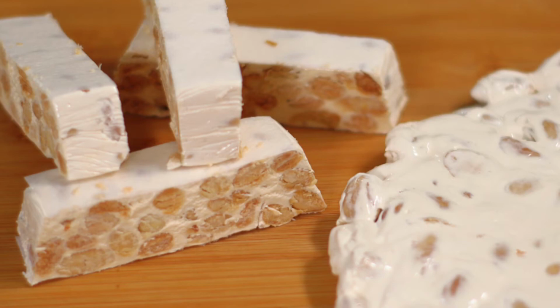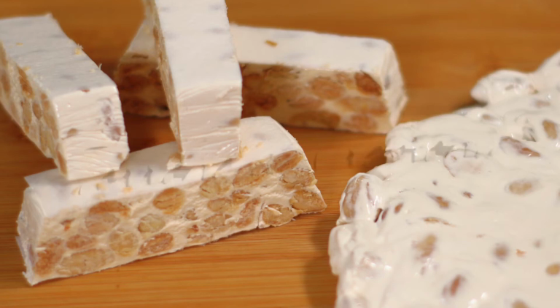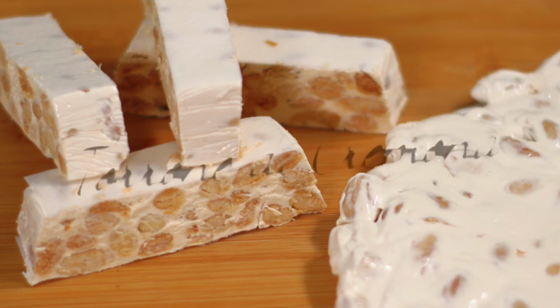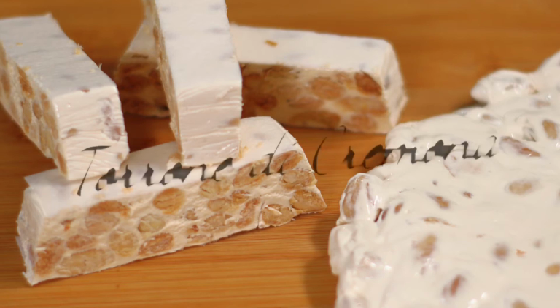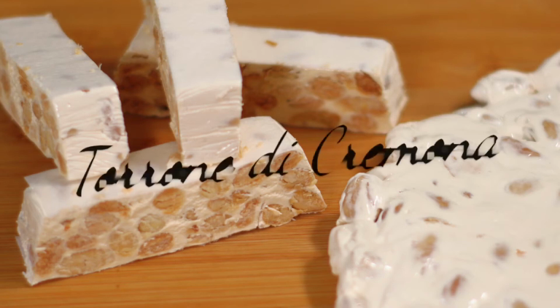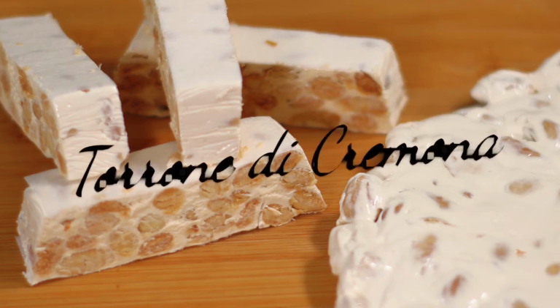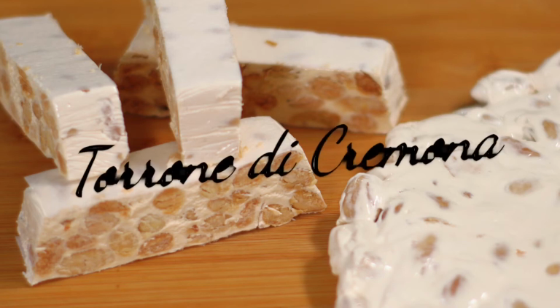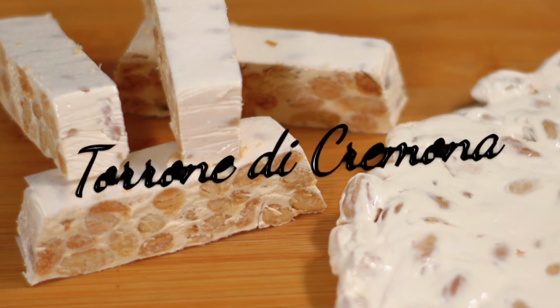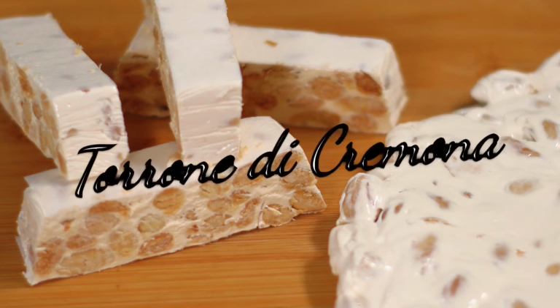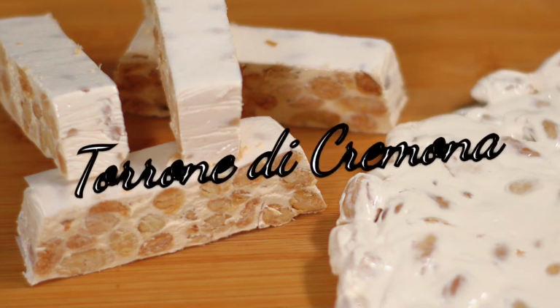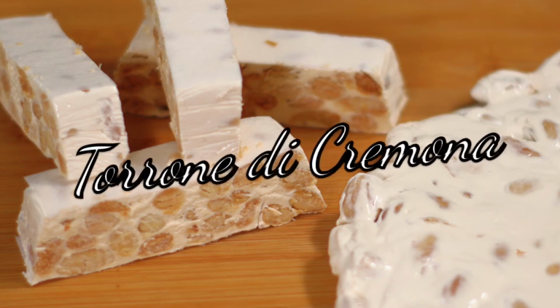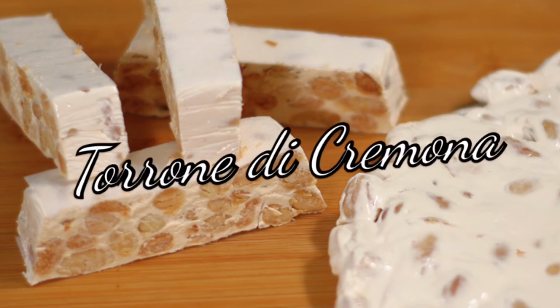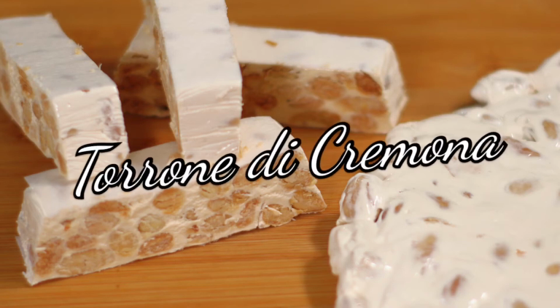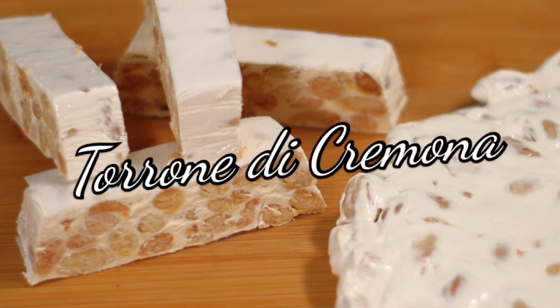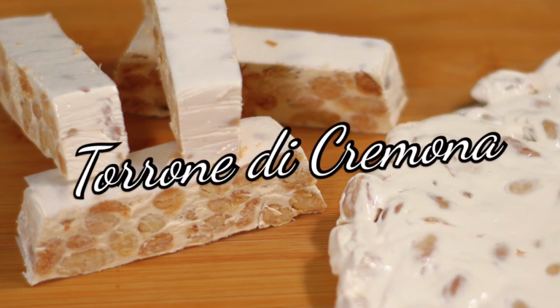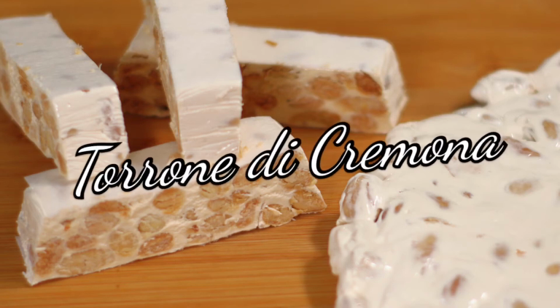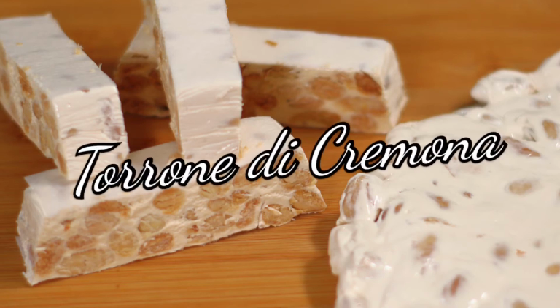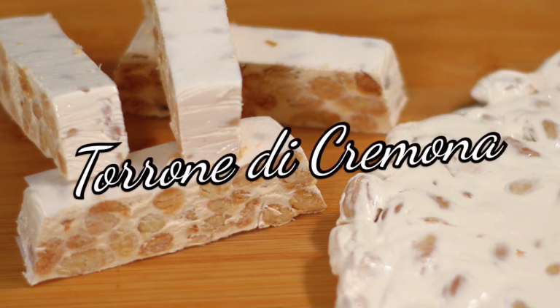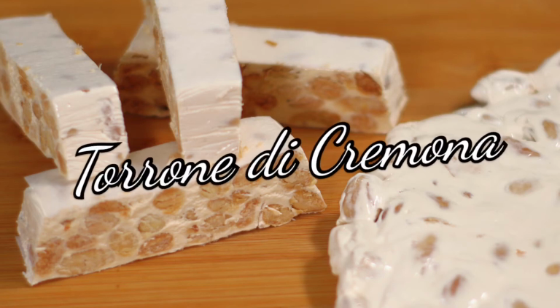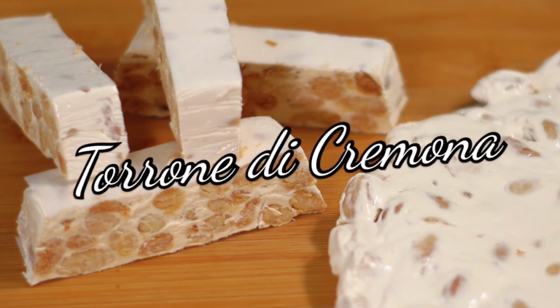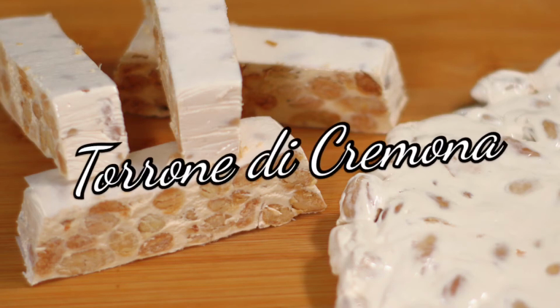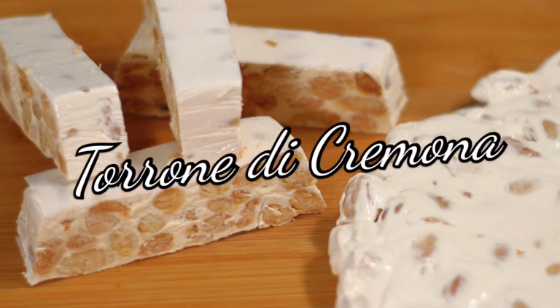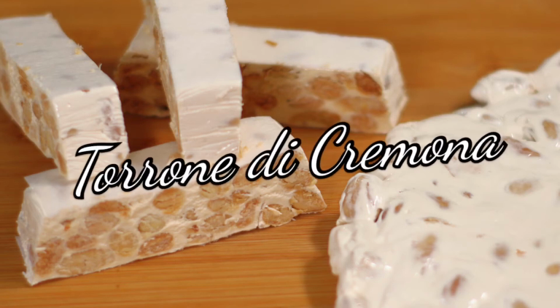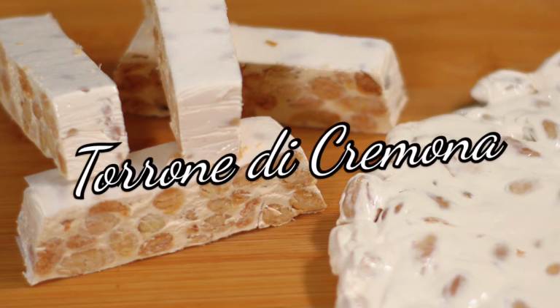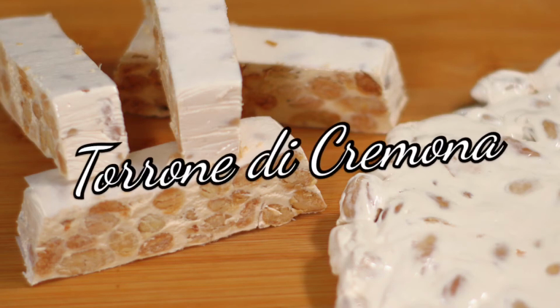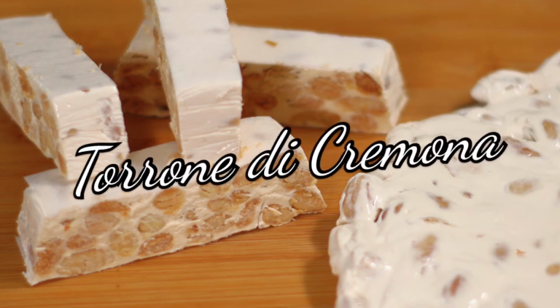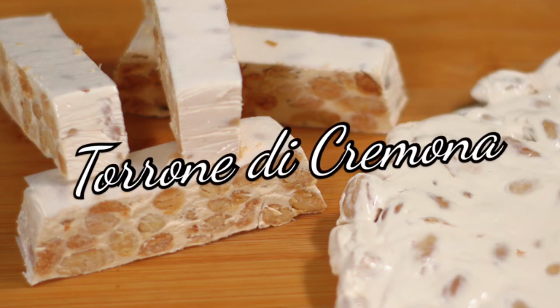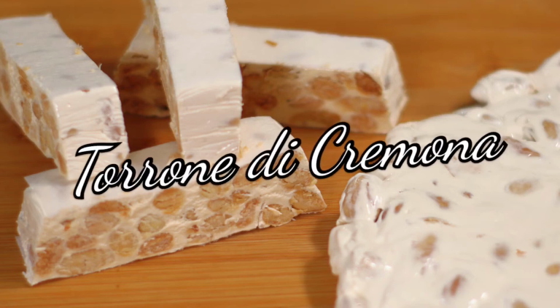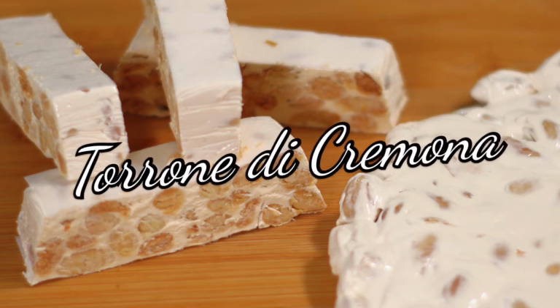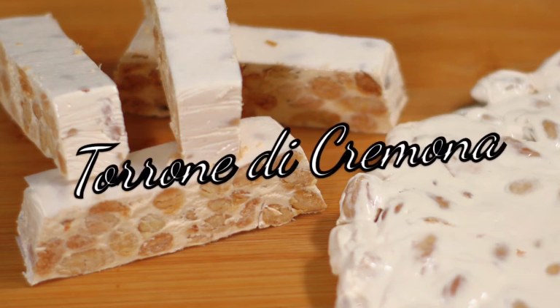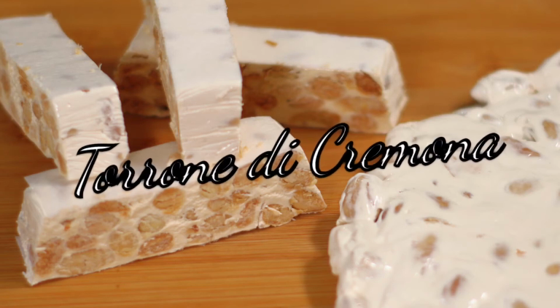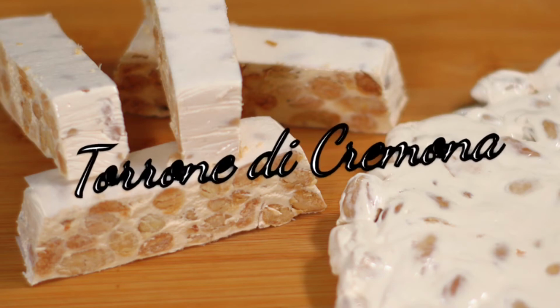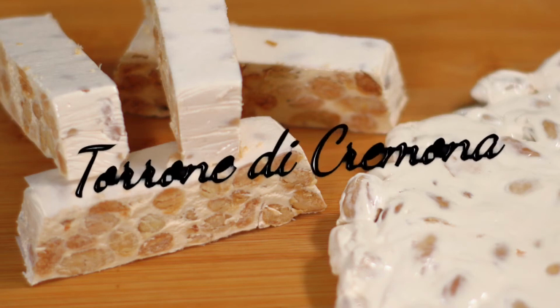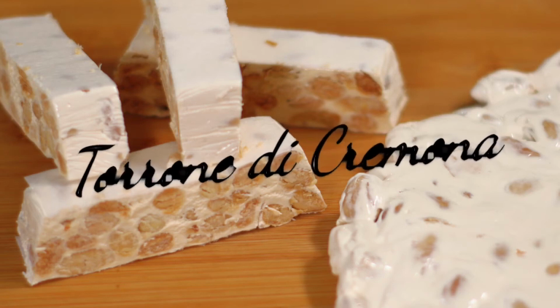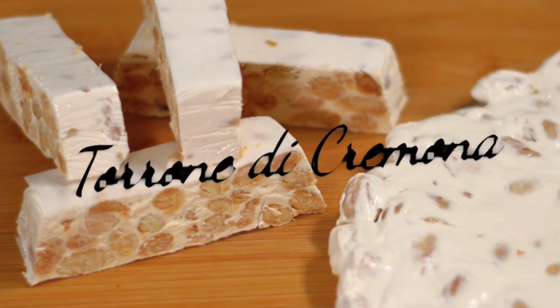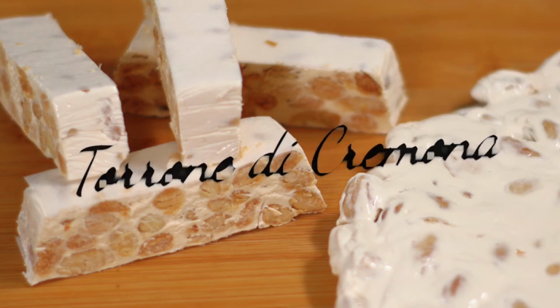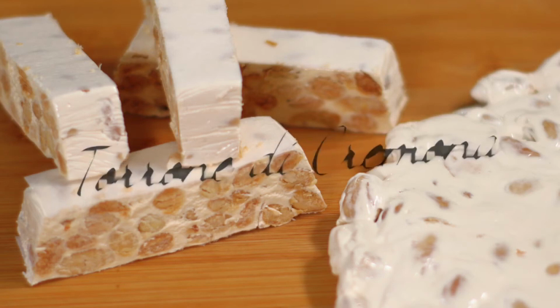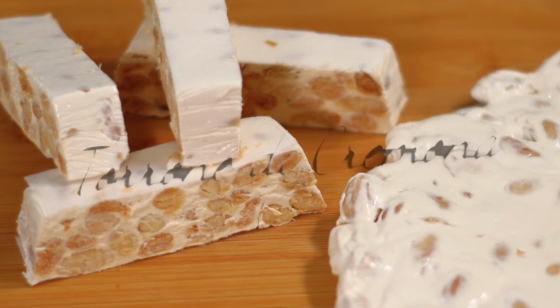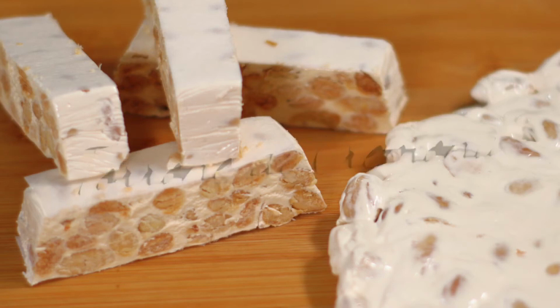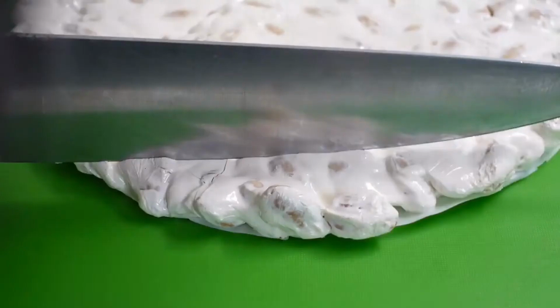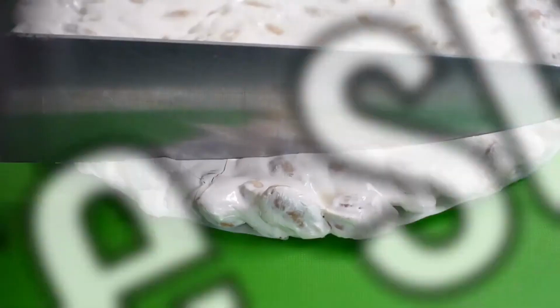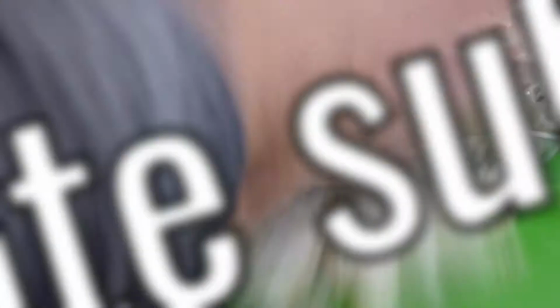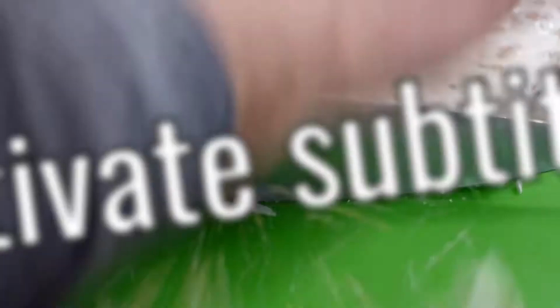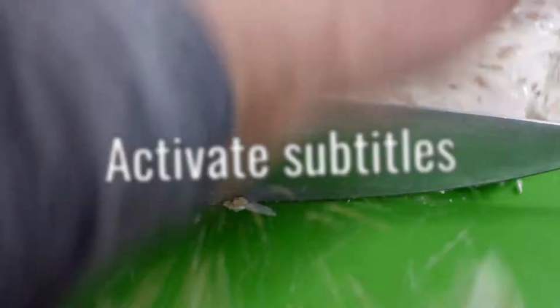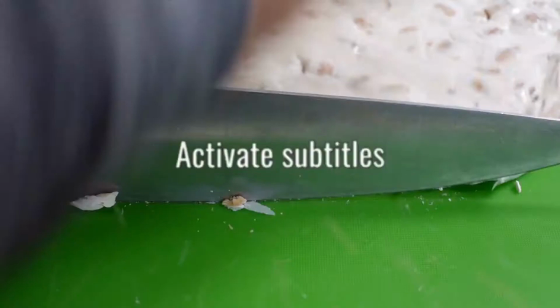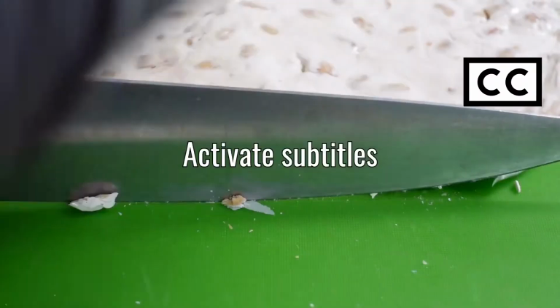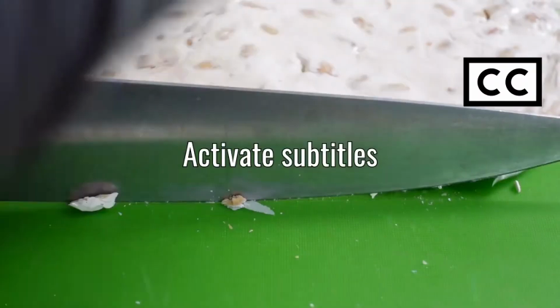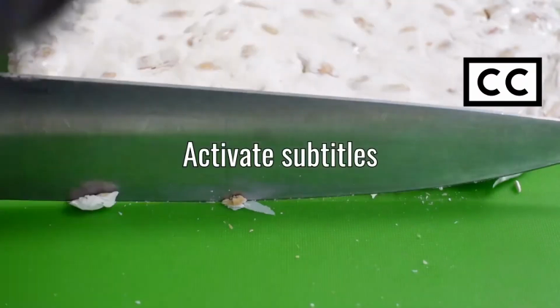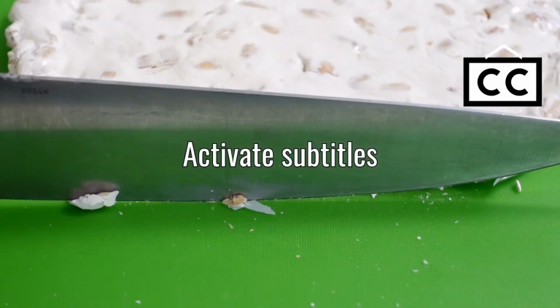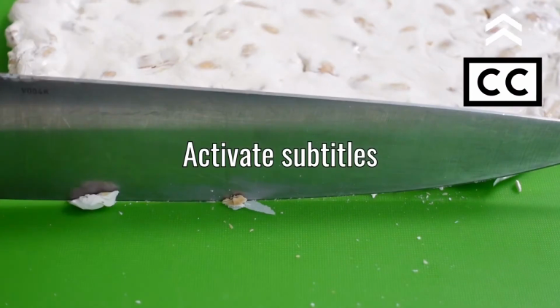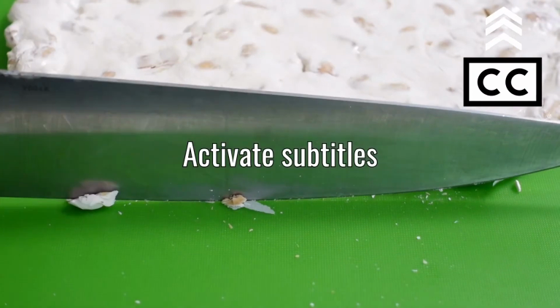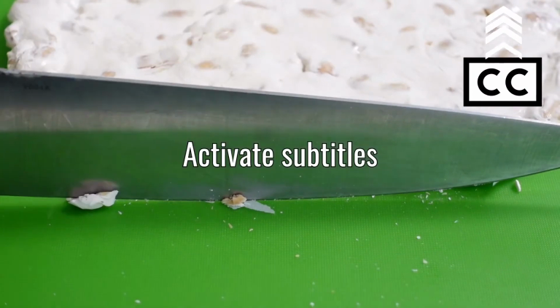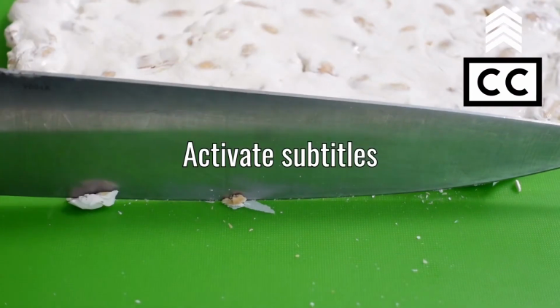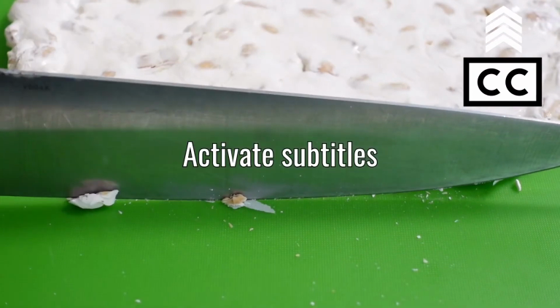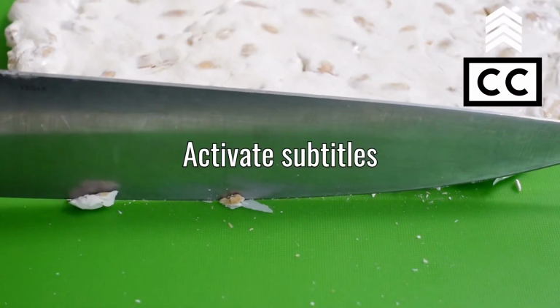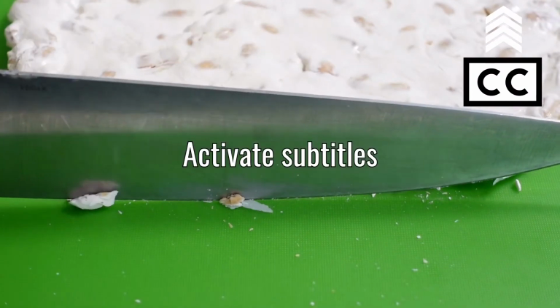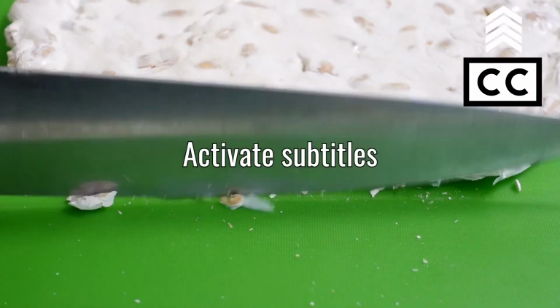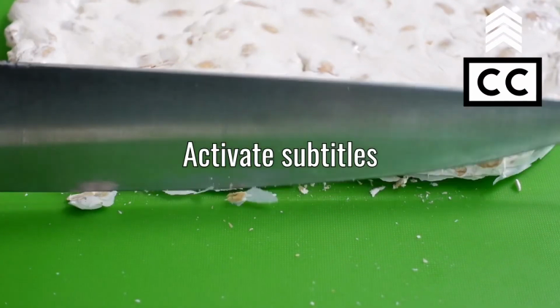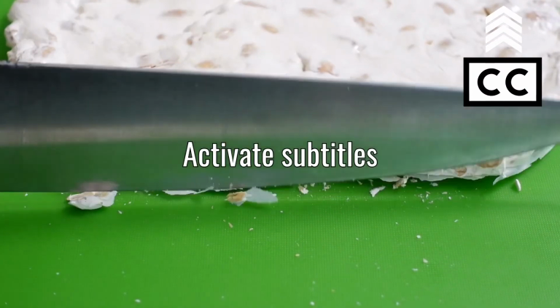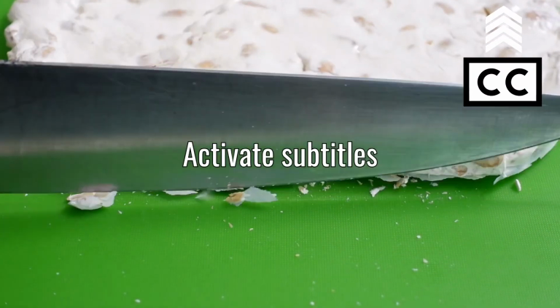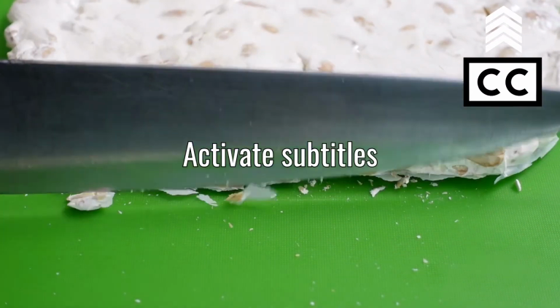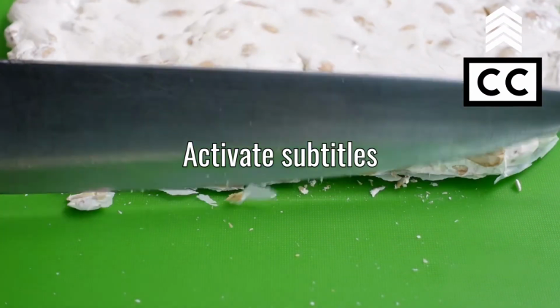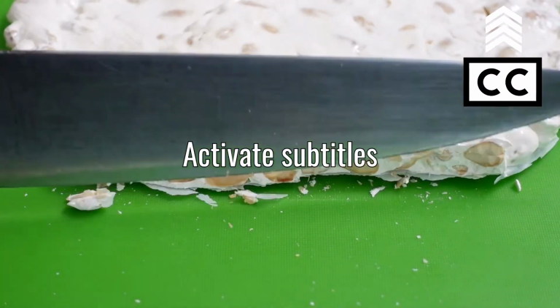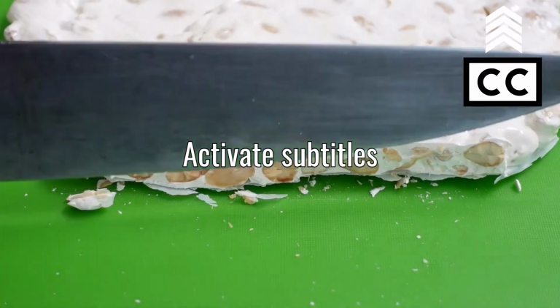Hello! Today we prepare together the Cremona nougat in the soft and the more traditional hard version, prepared with lots of almonds.